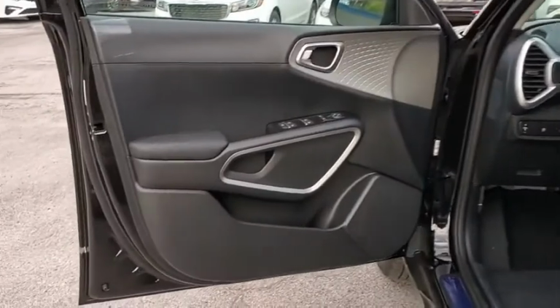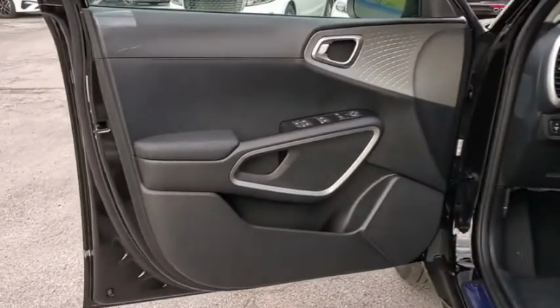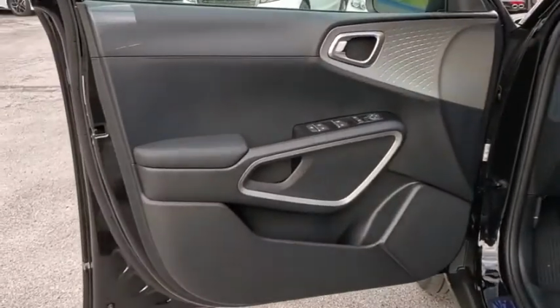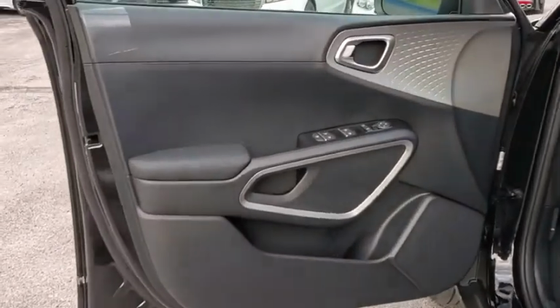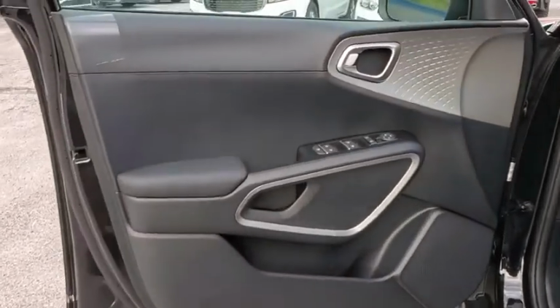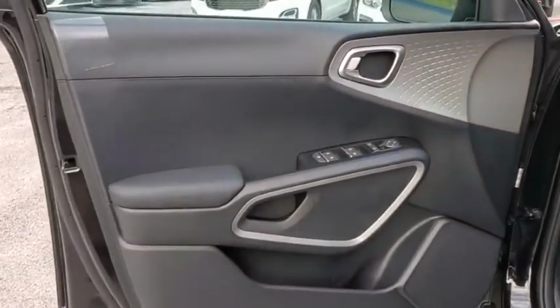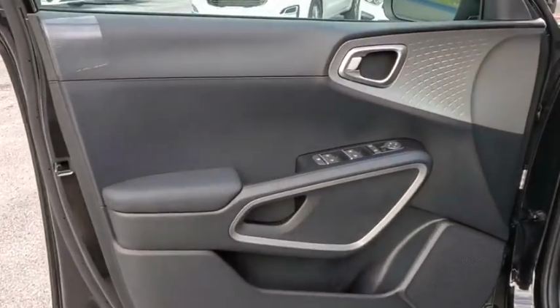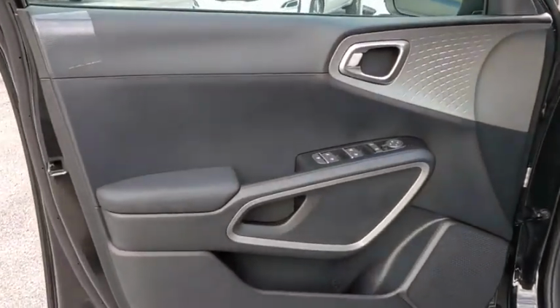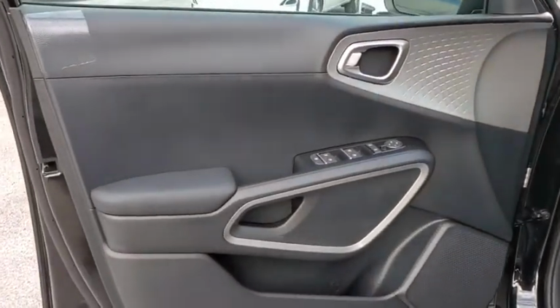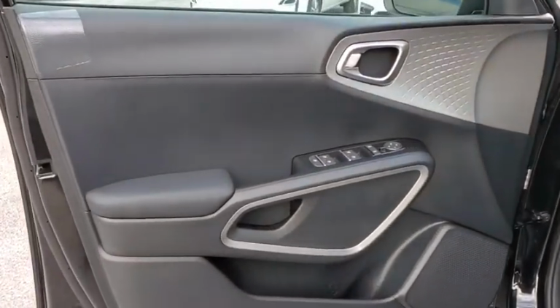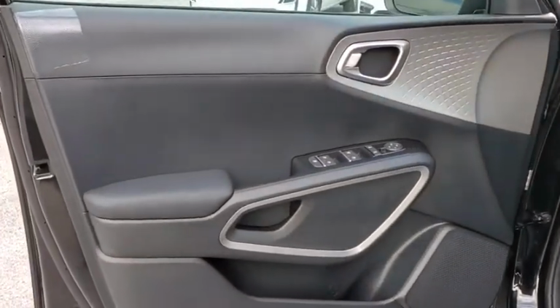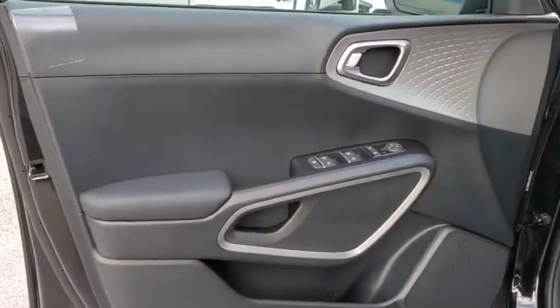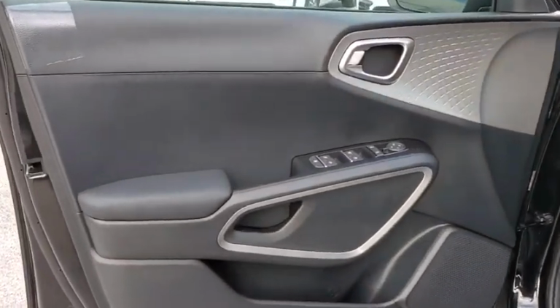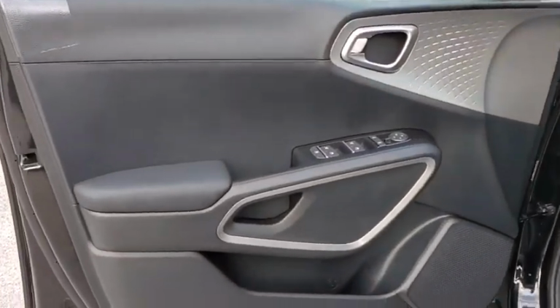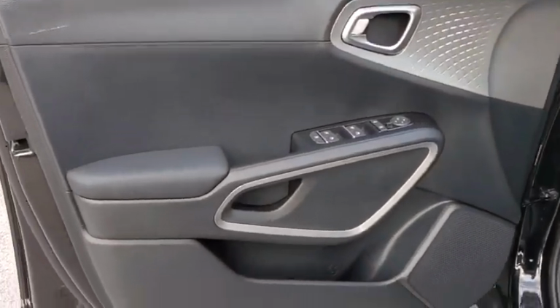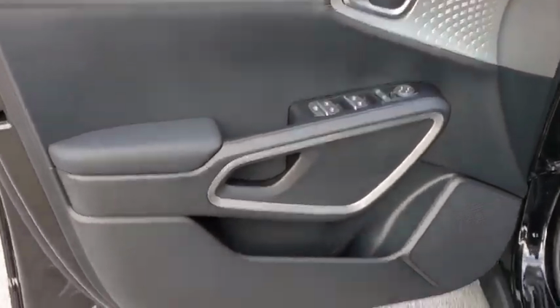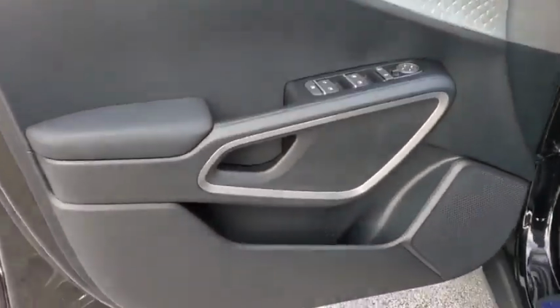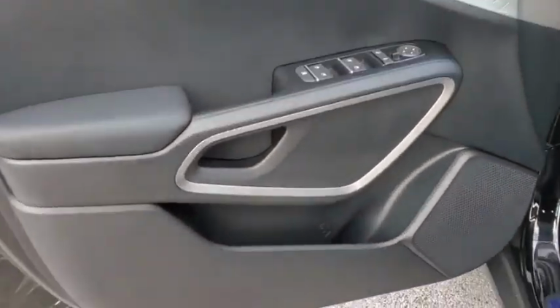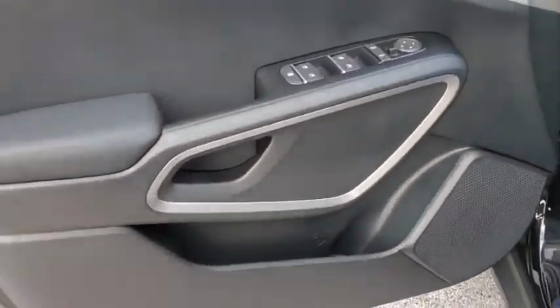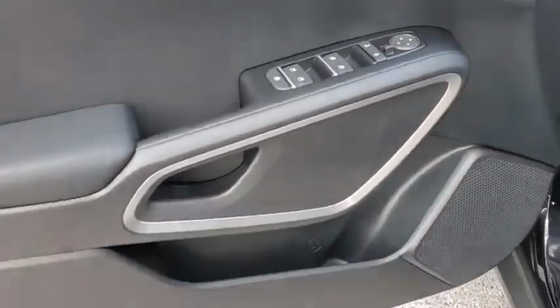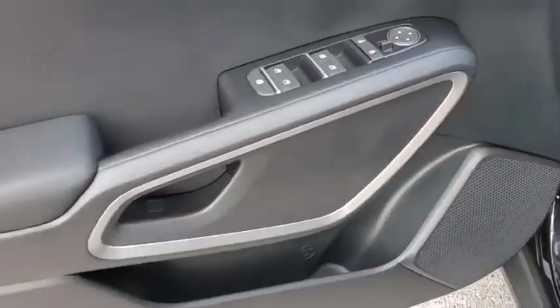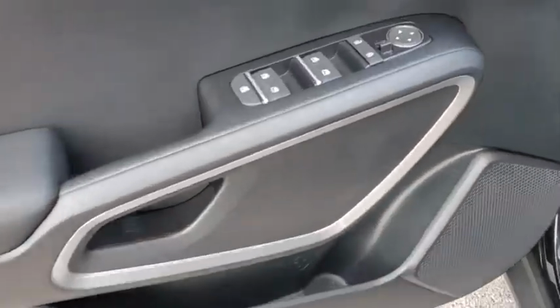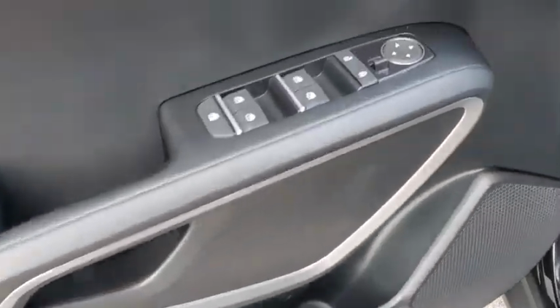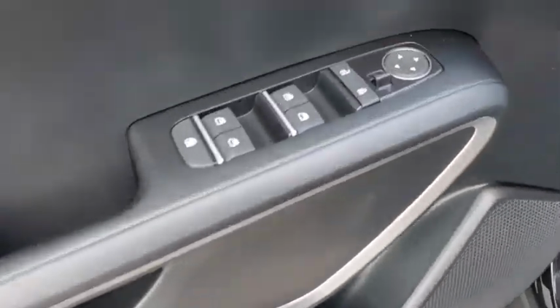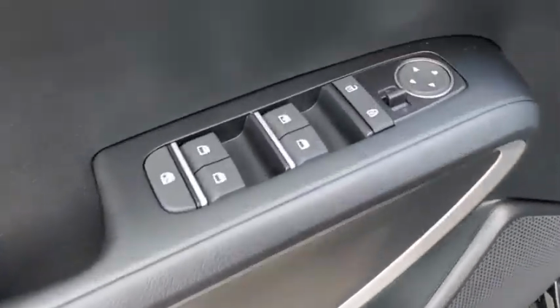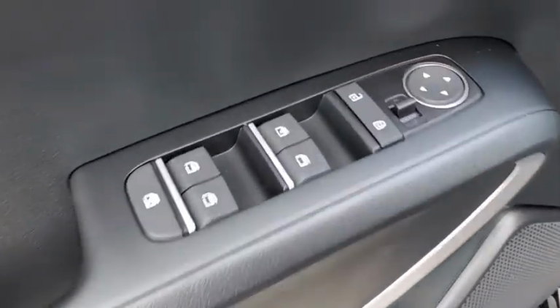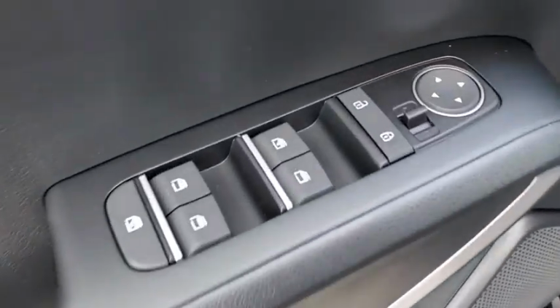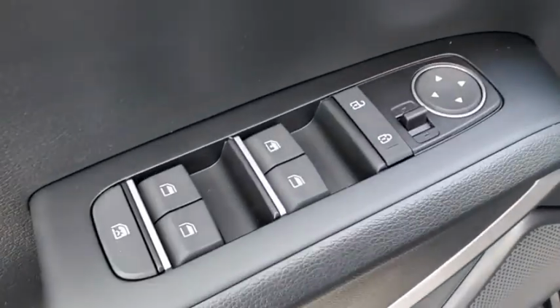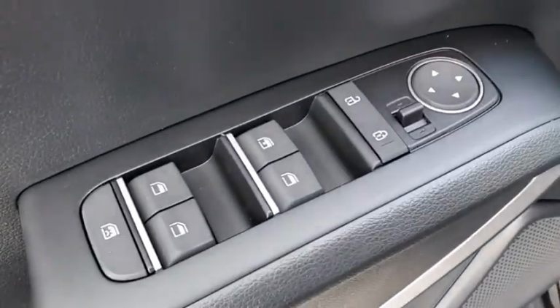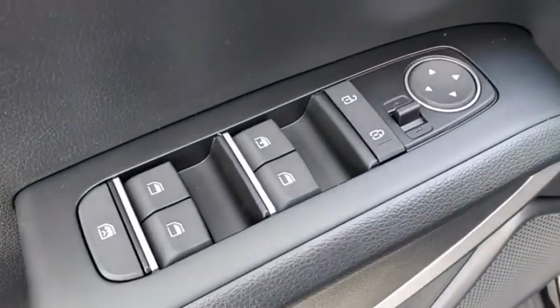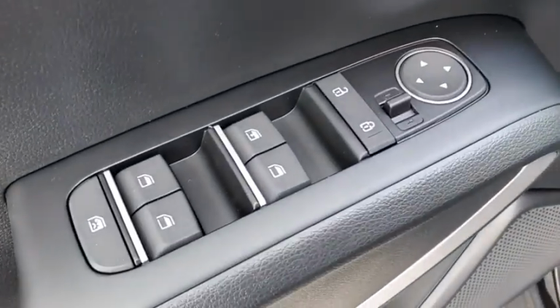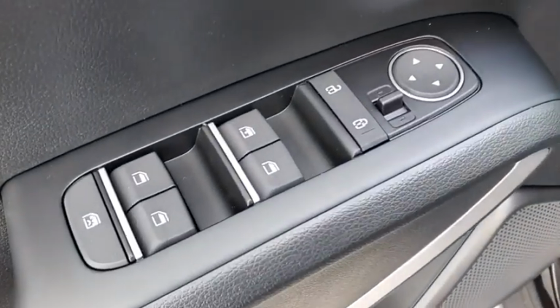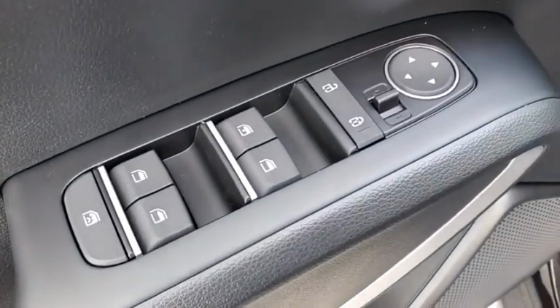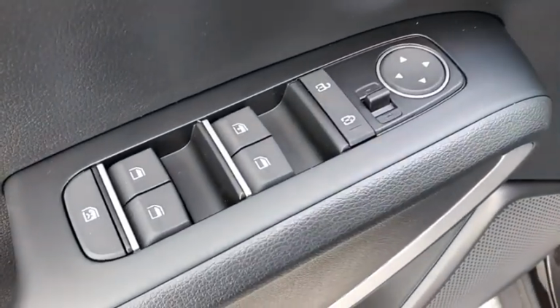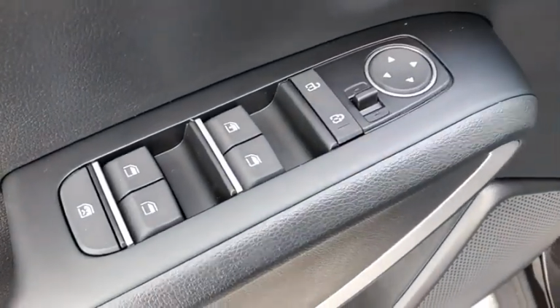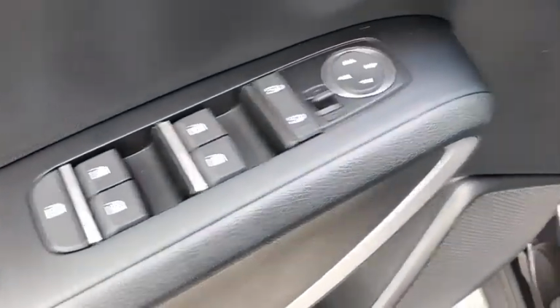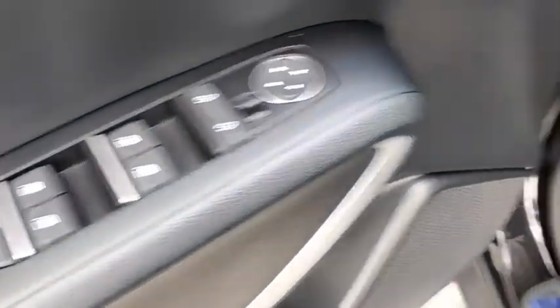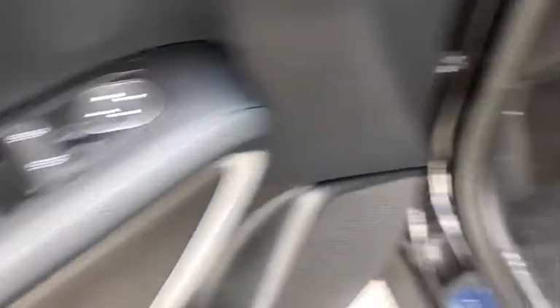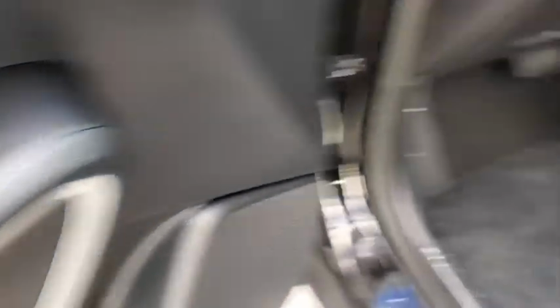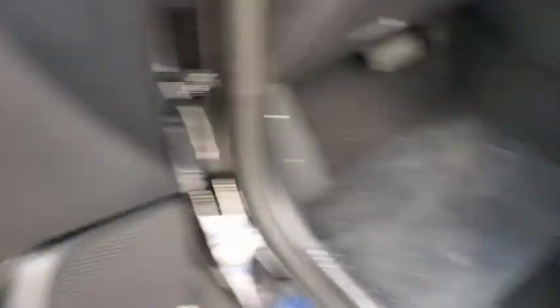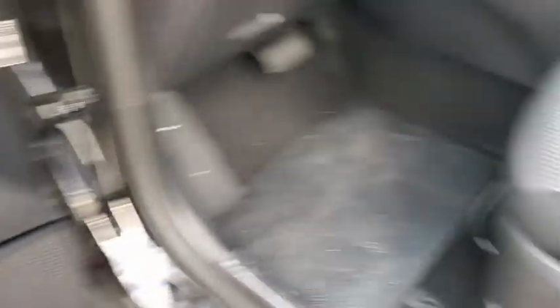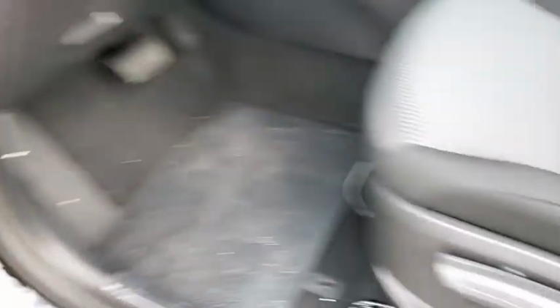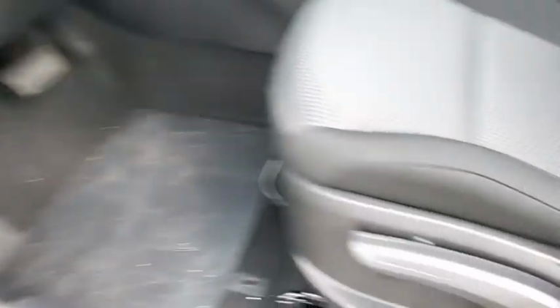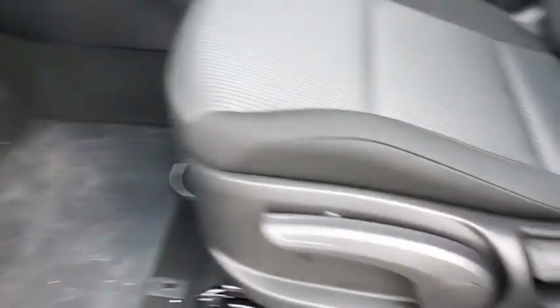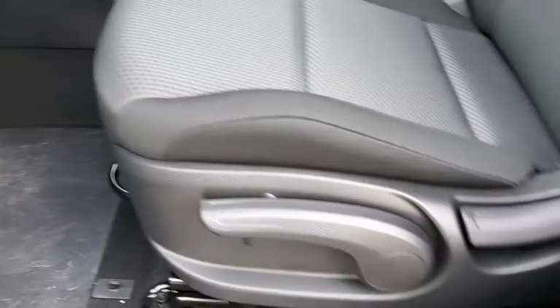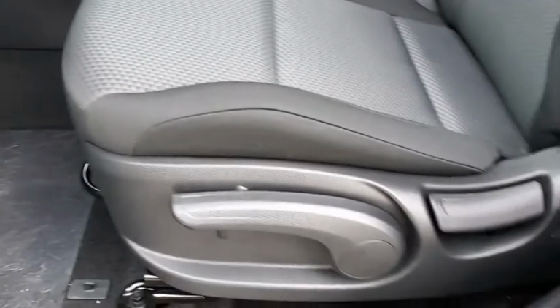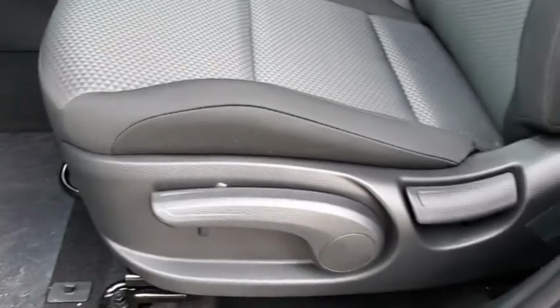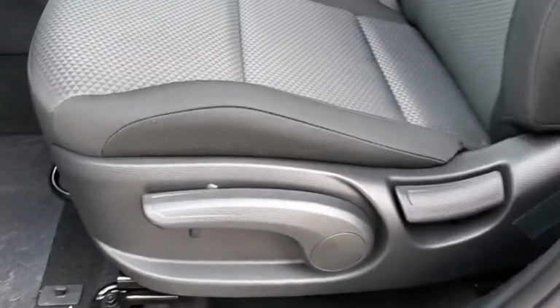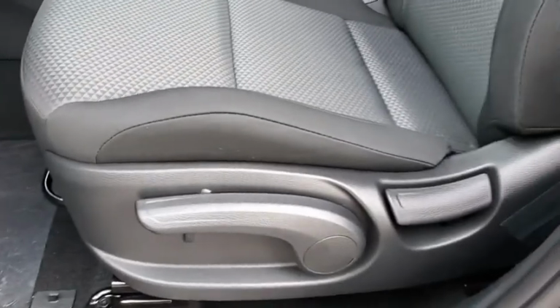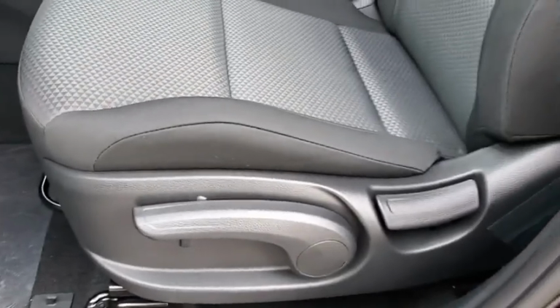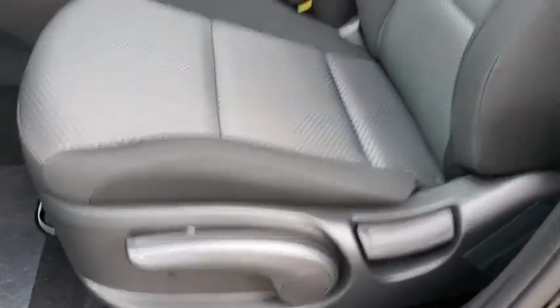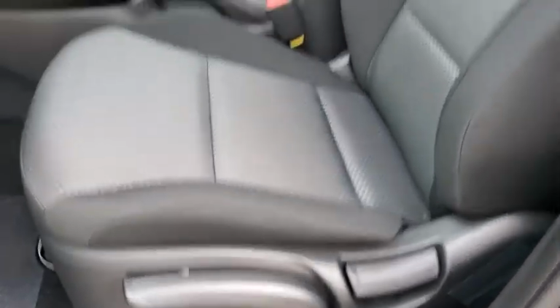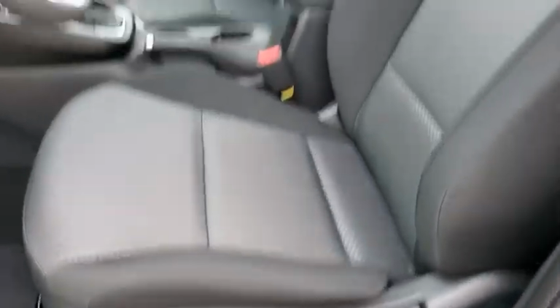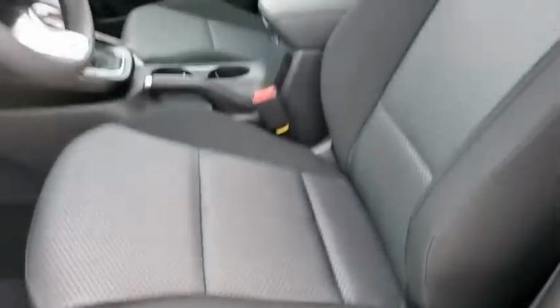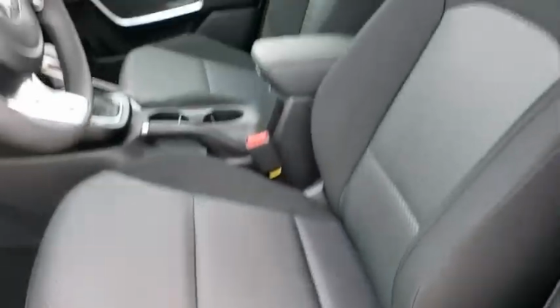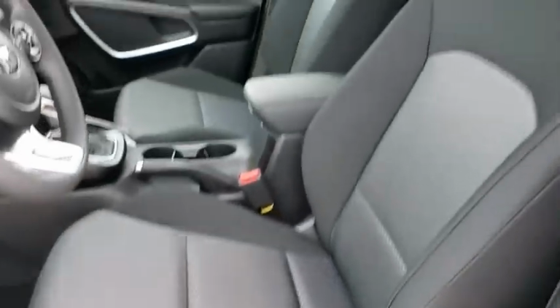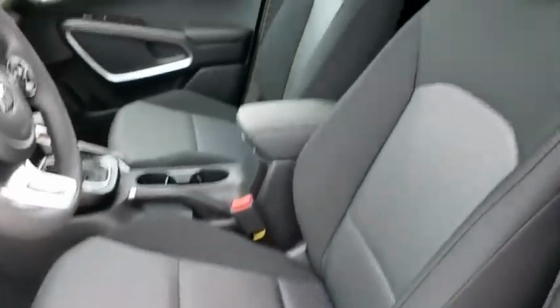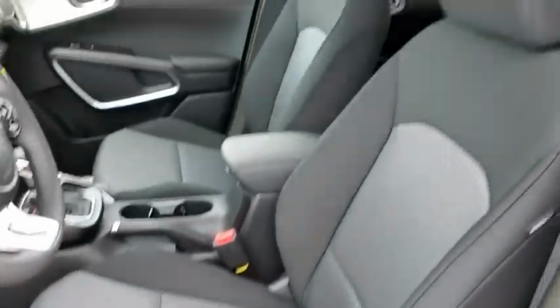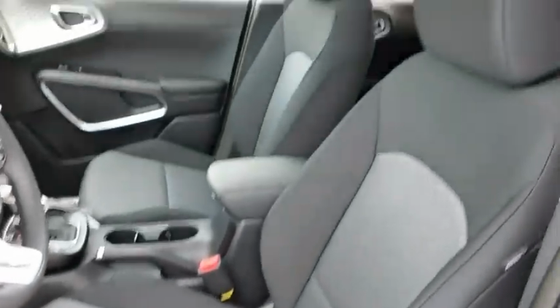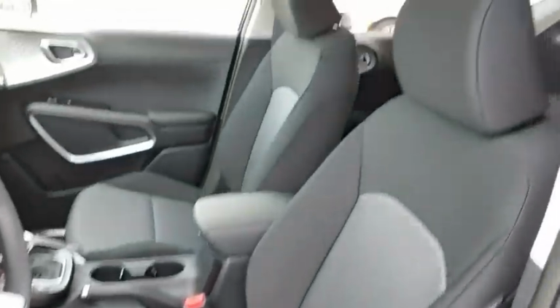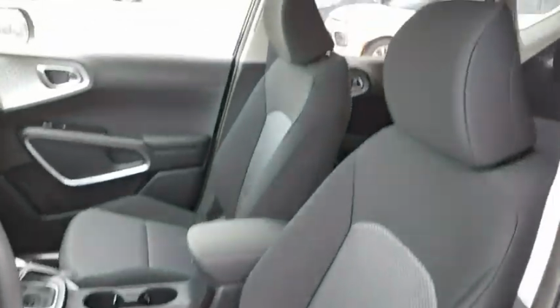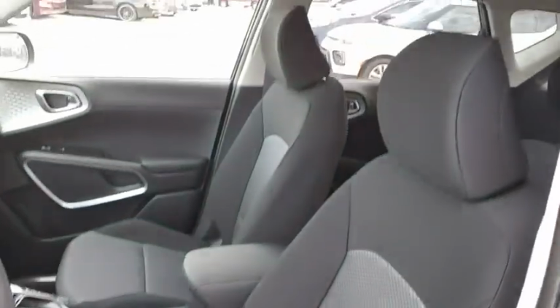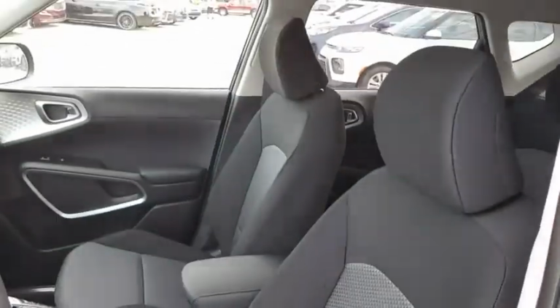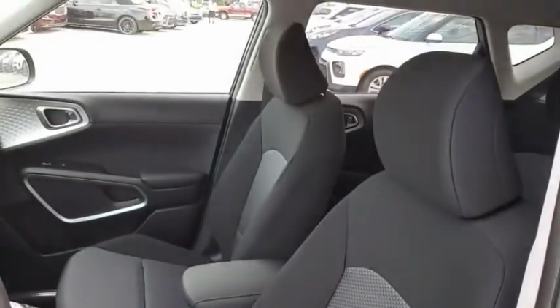AM-FM stereo radio, passenger airbag, power door locks, MP3 player, bucket seats, child safety locks.